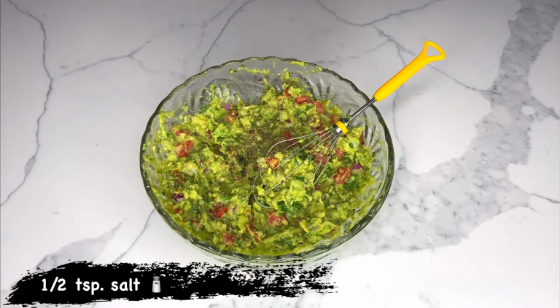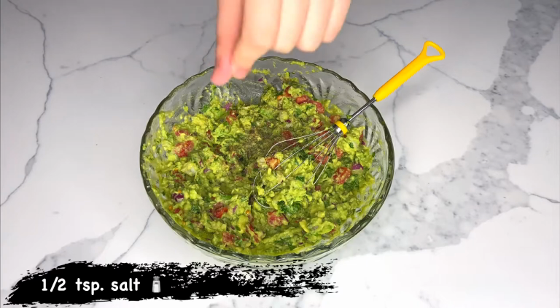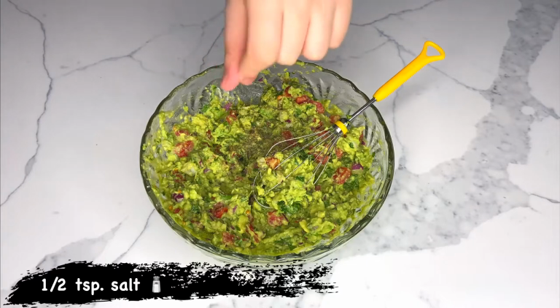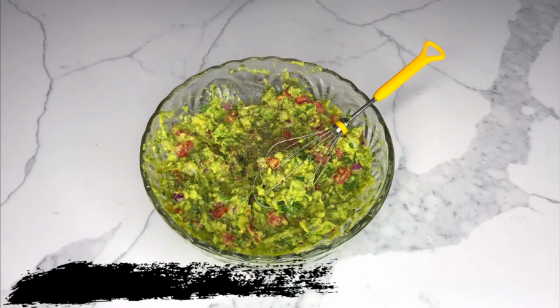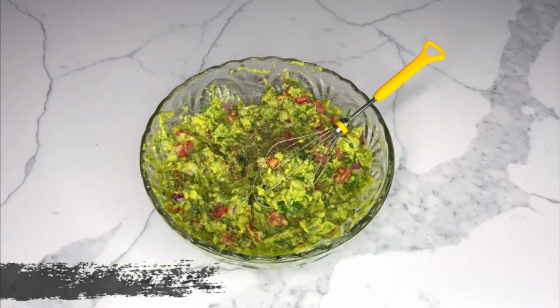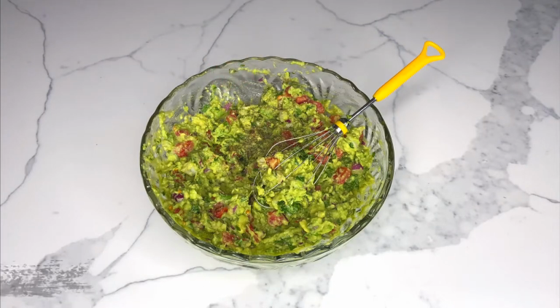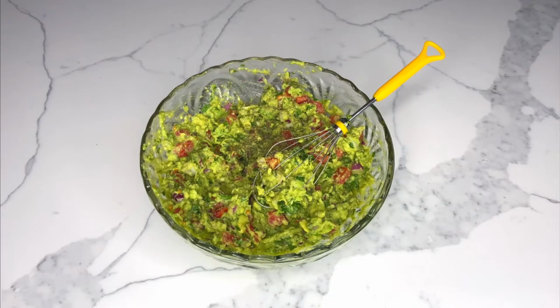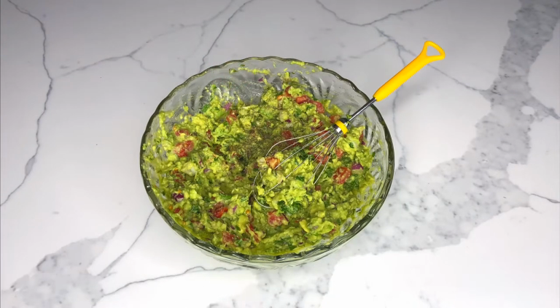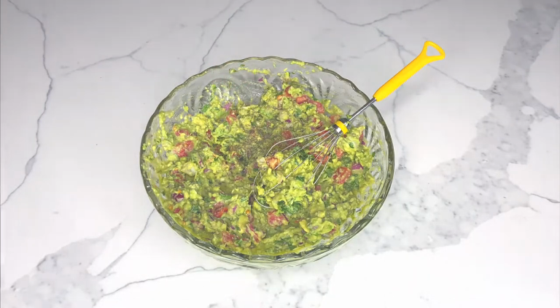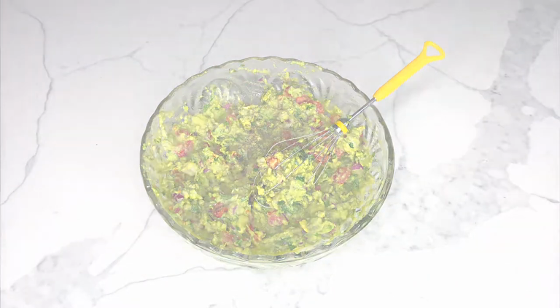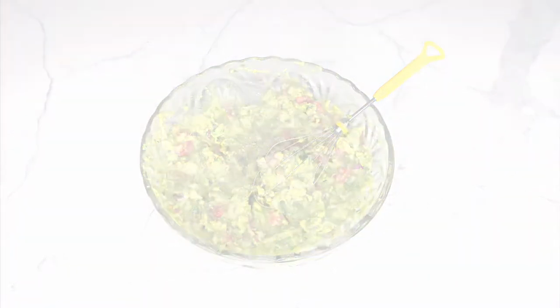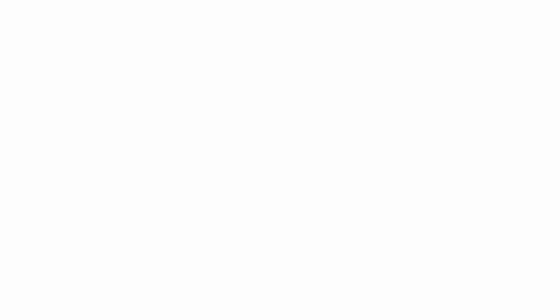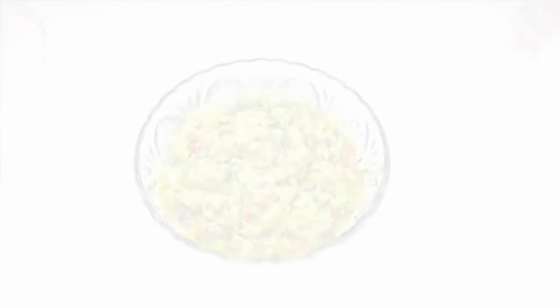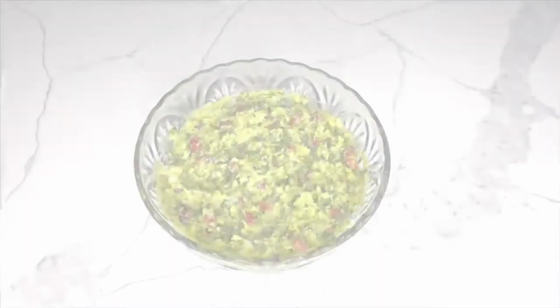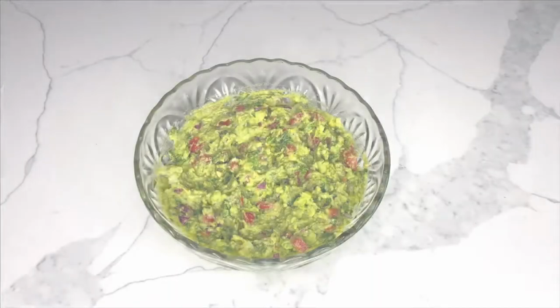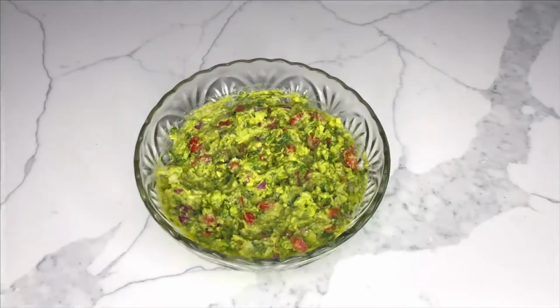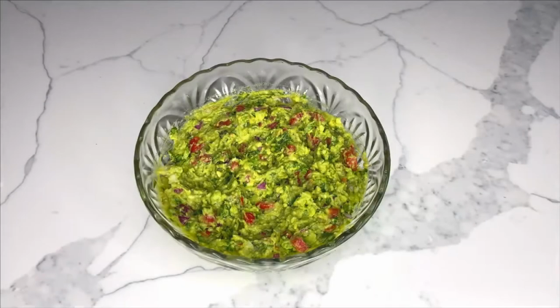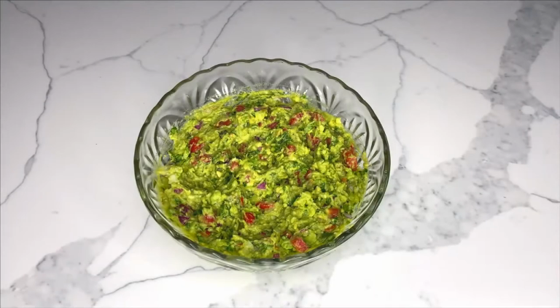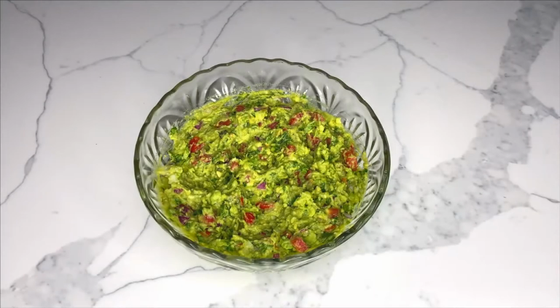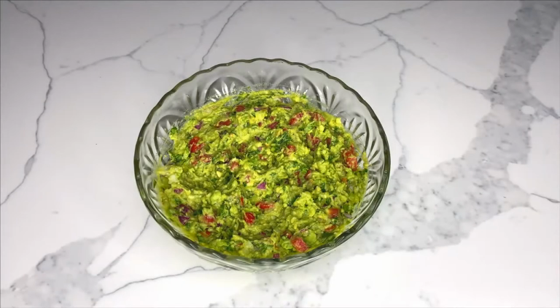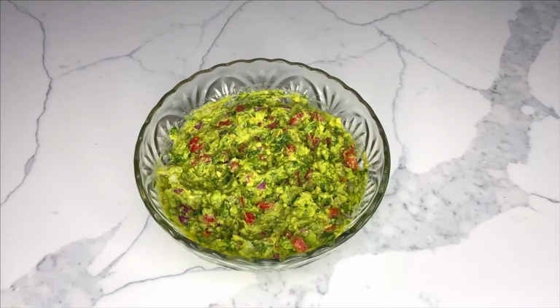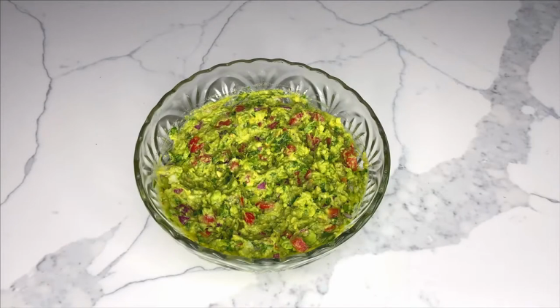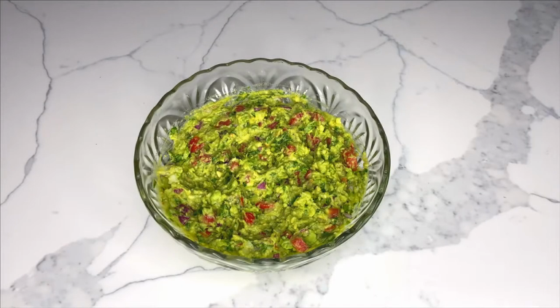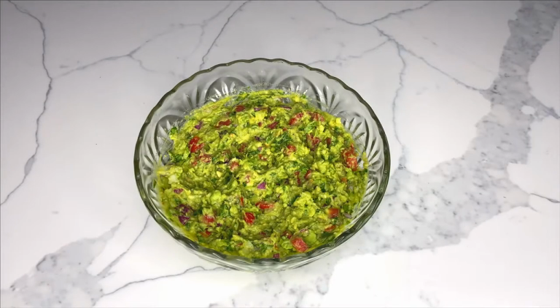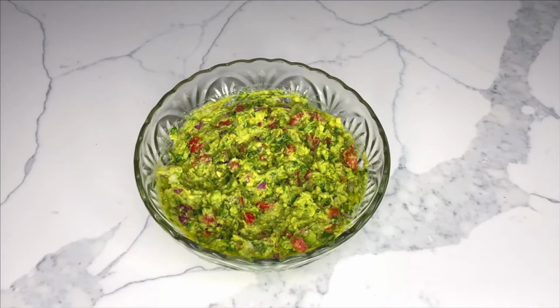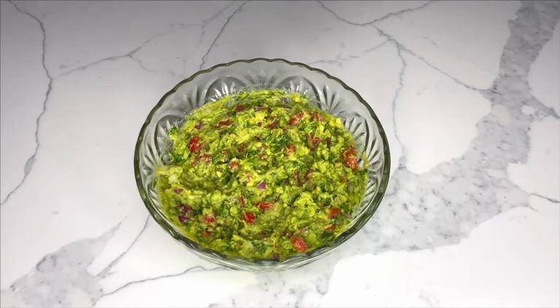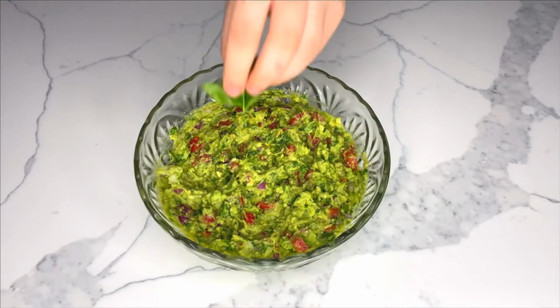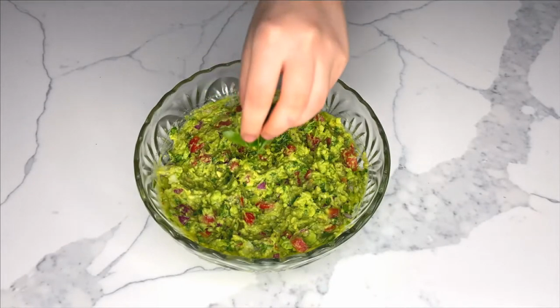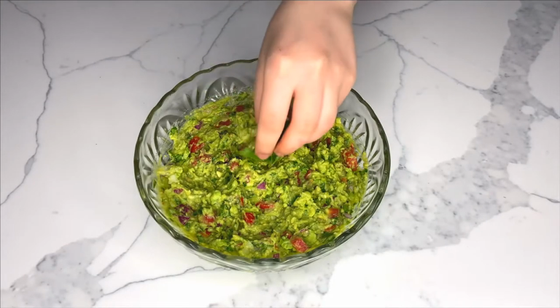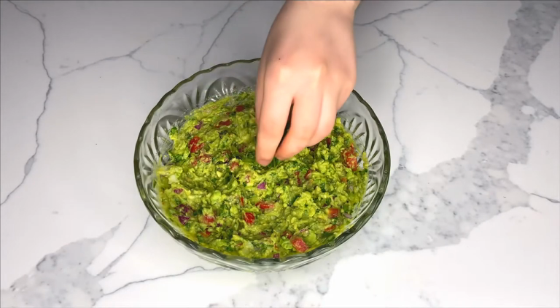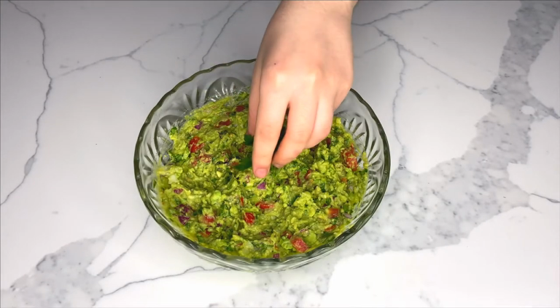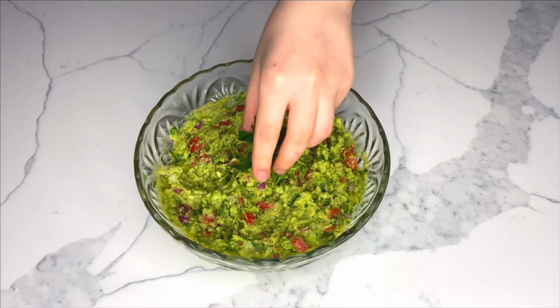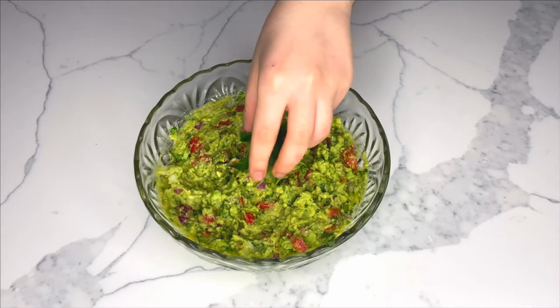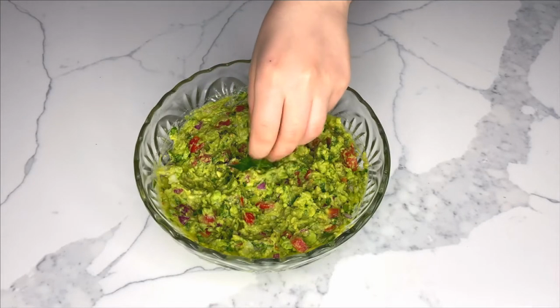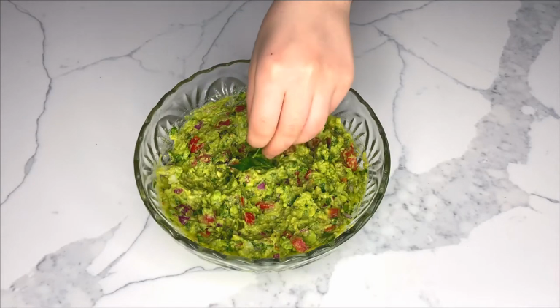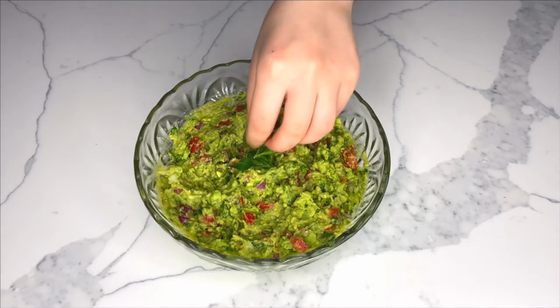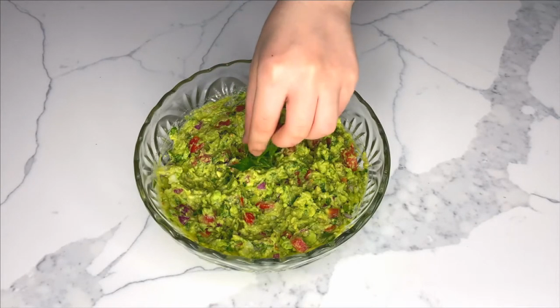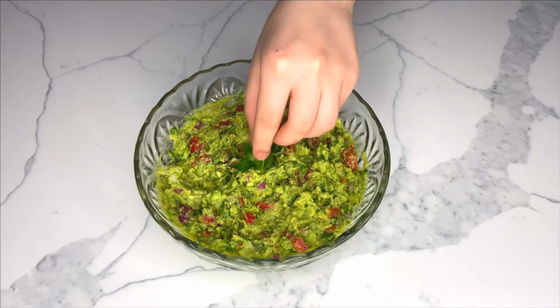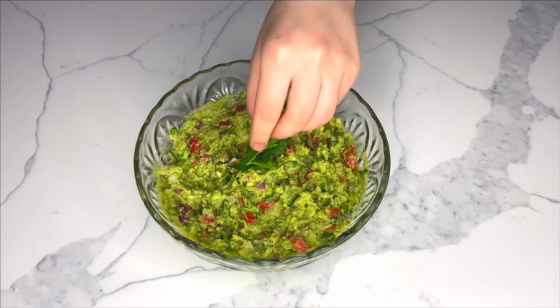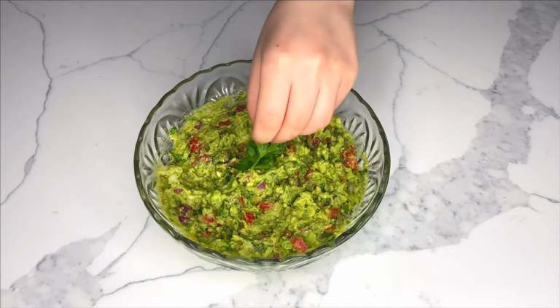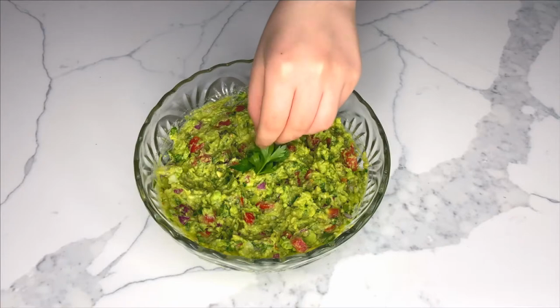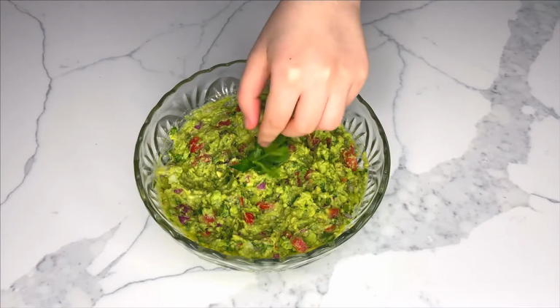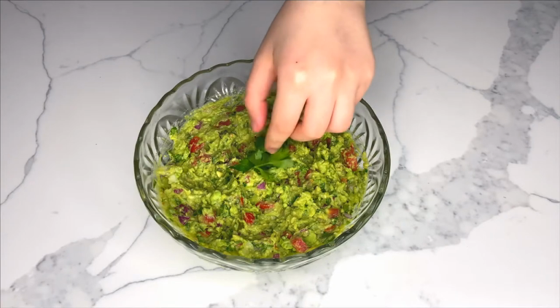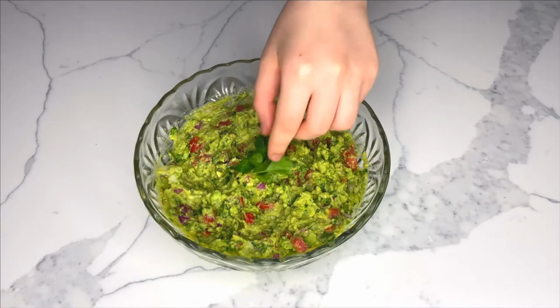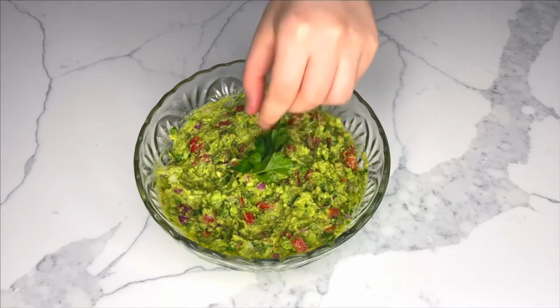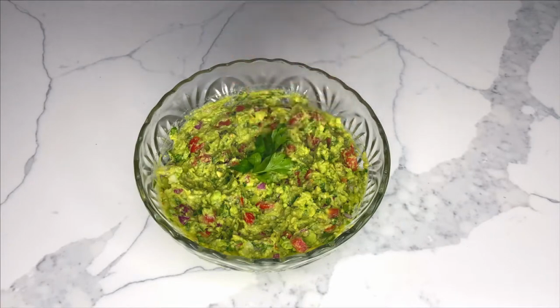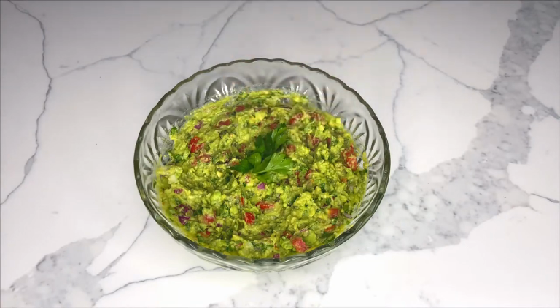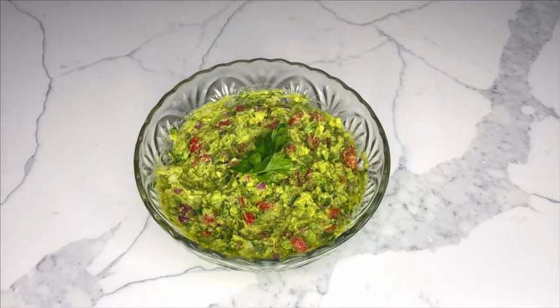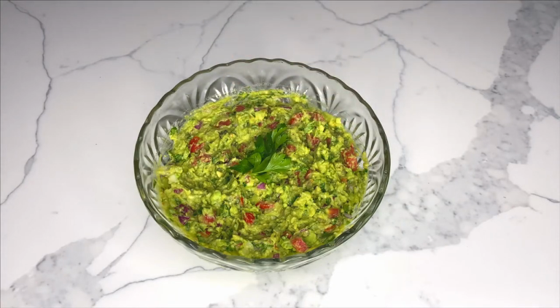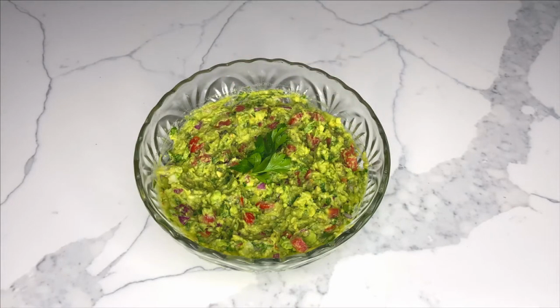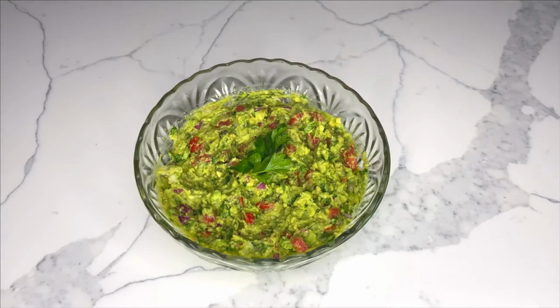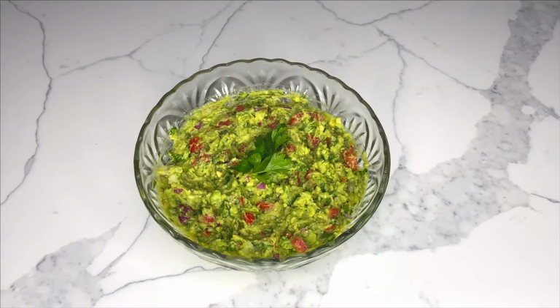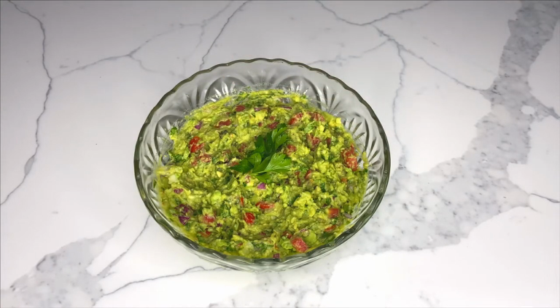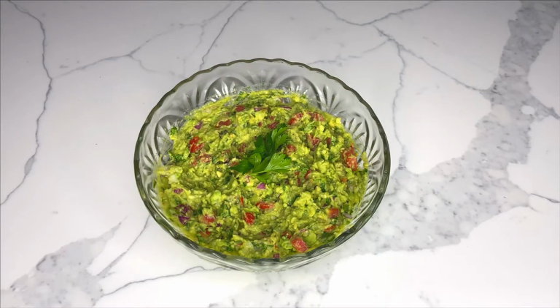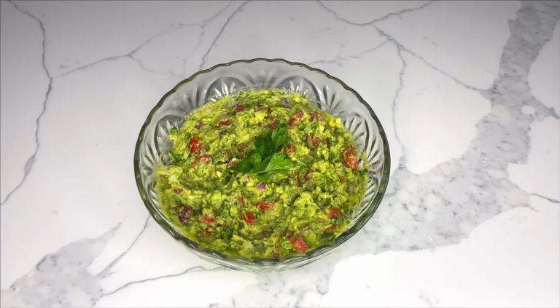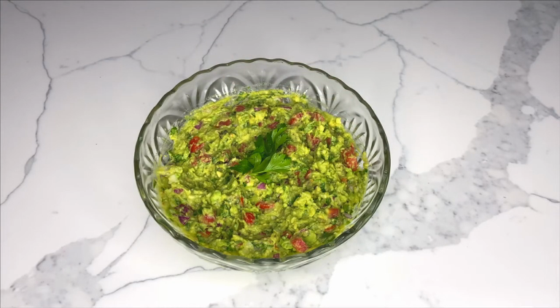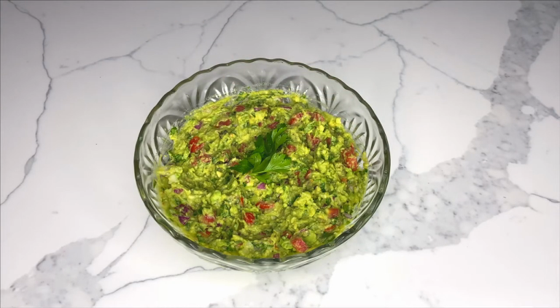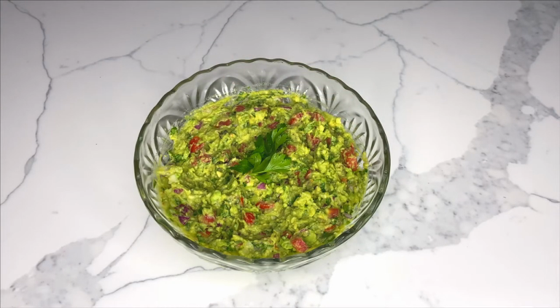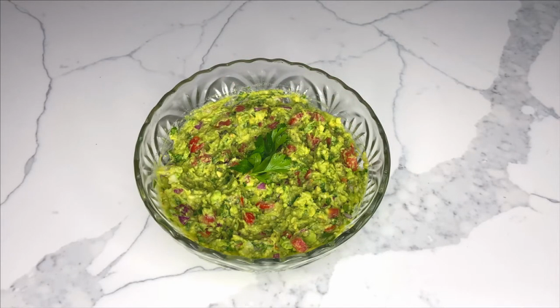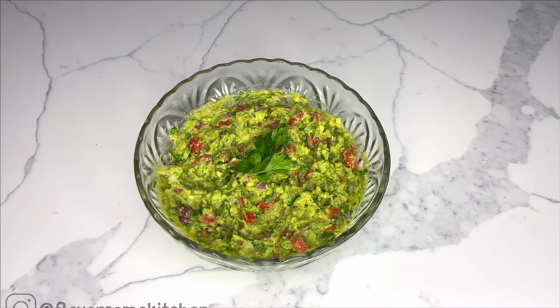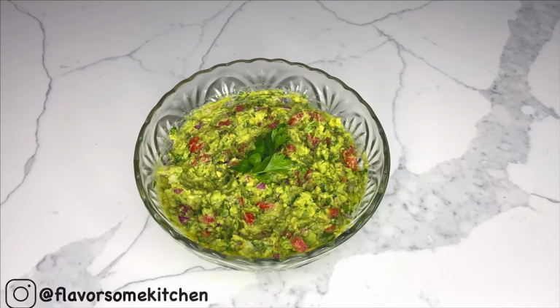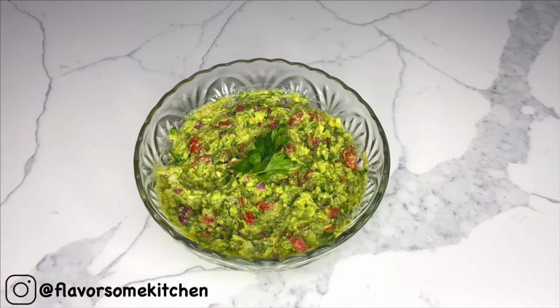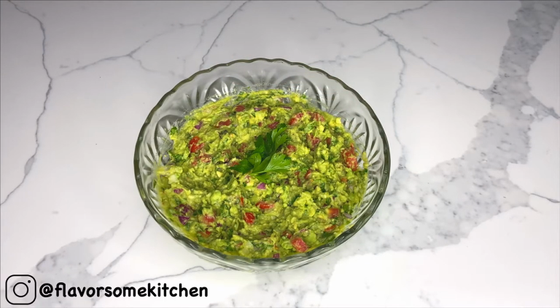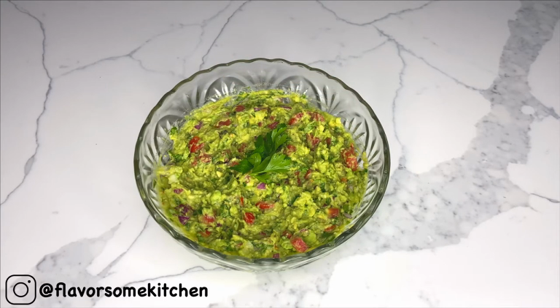My flavorsome guacamole is ready to be served.